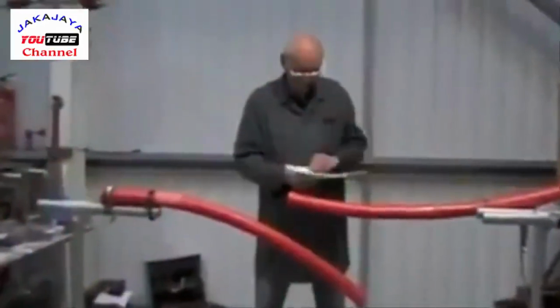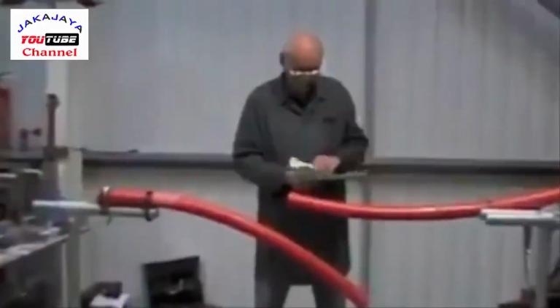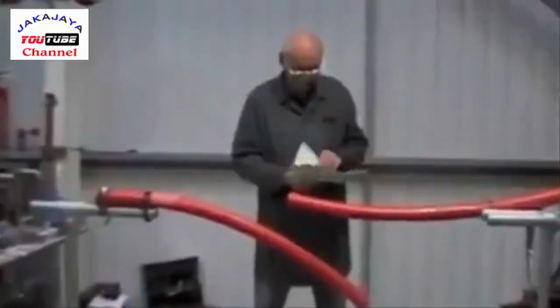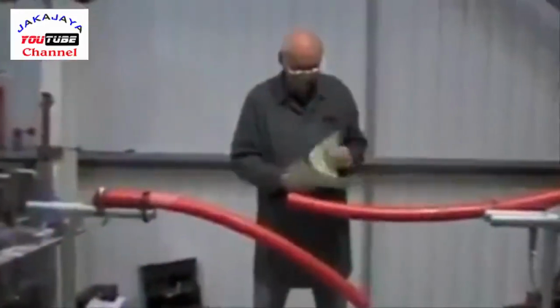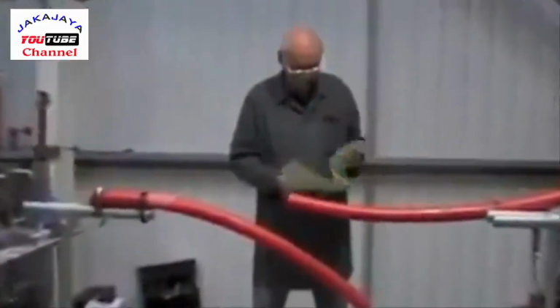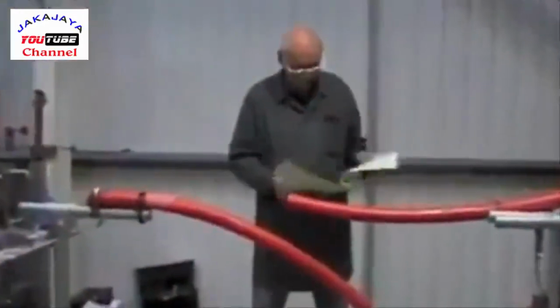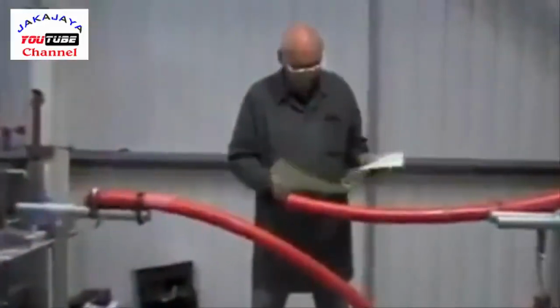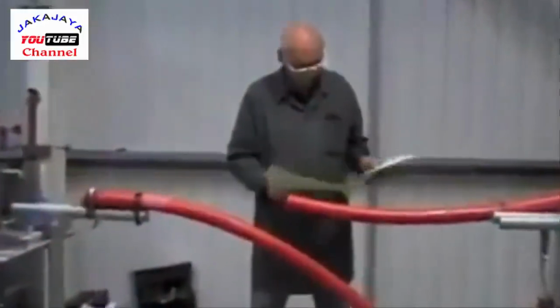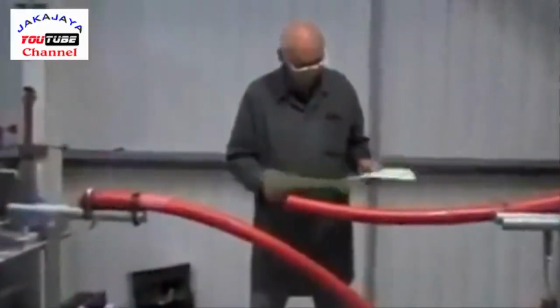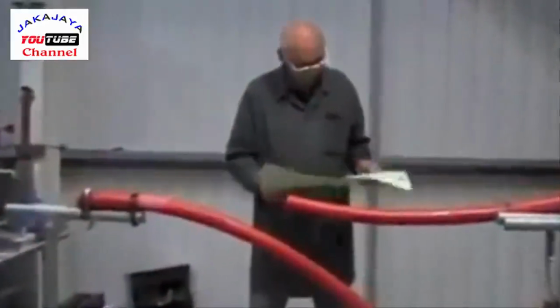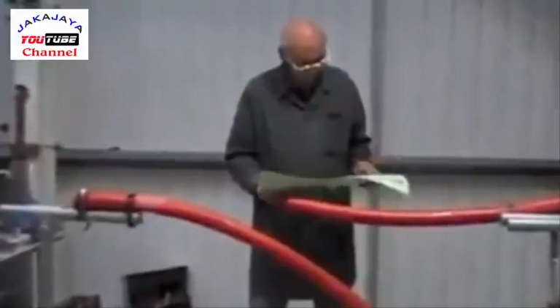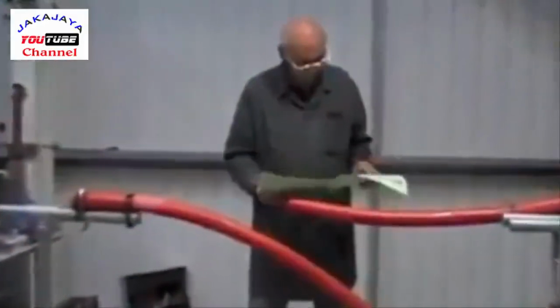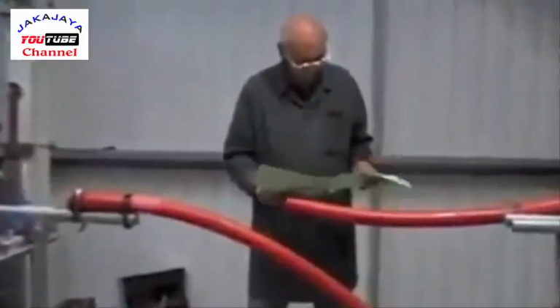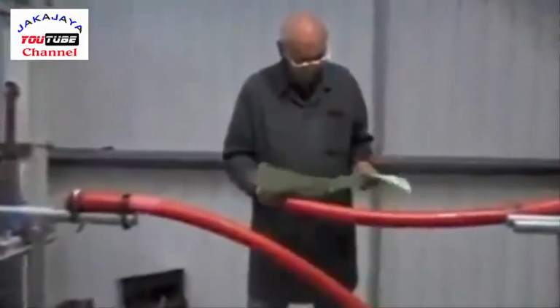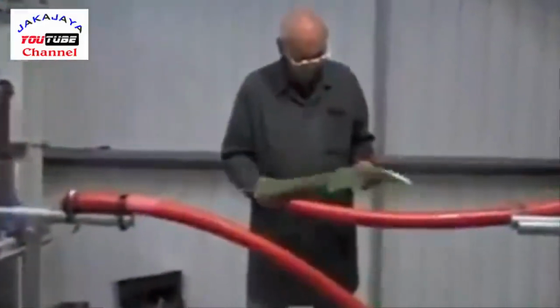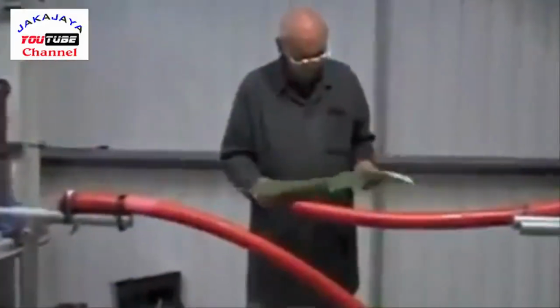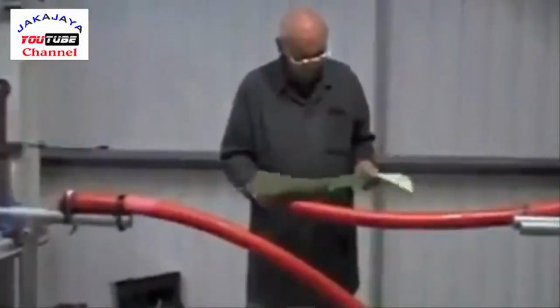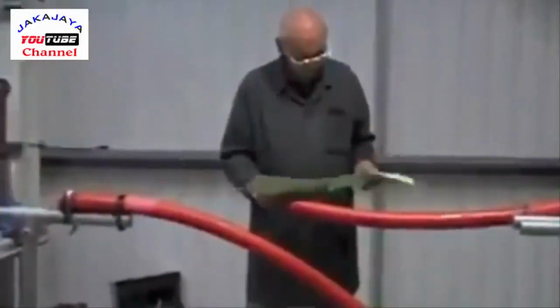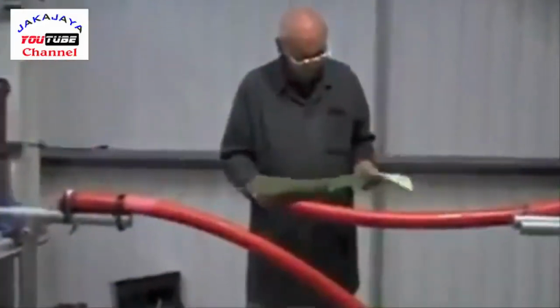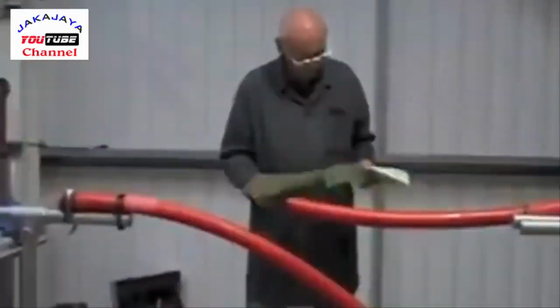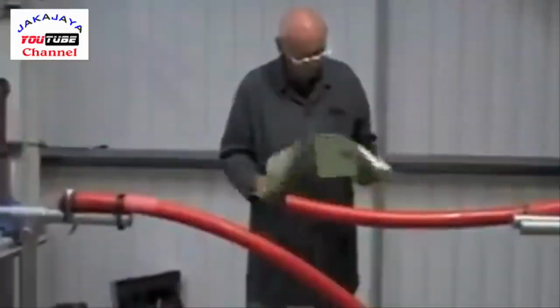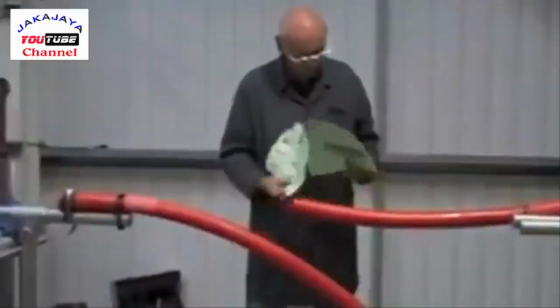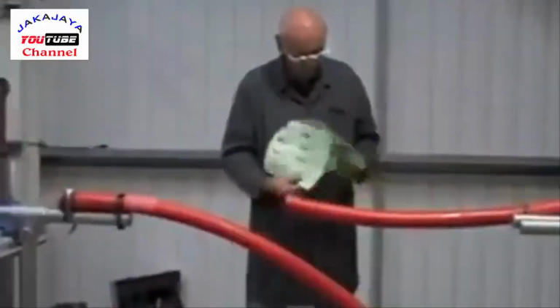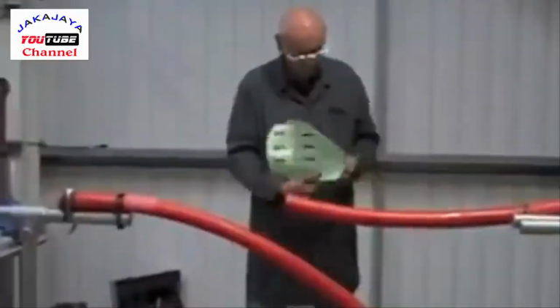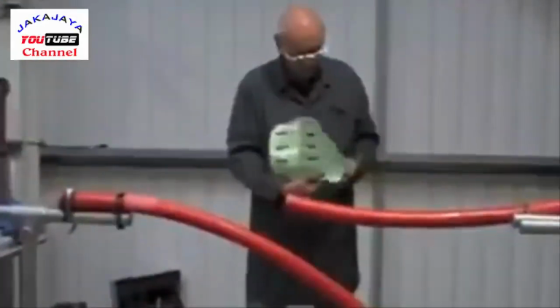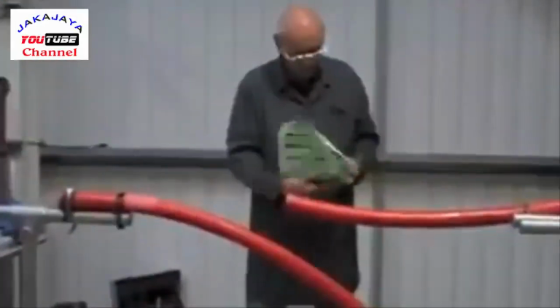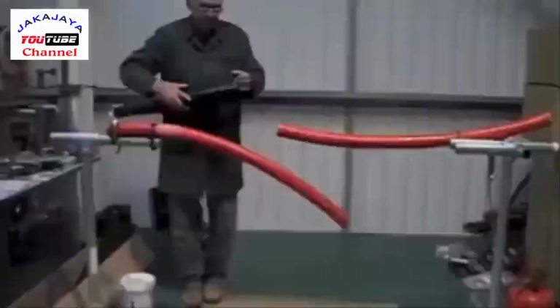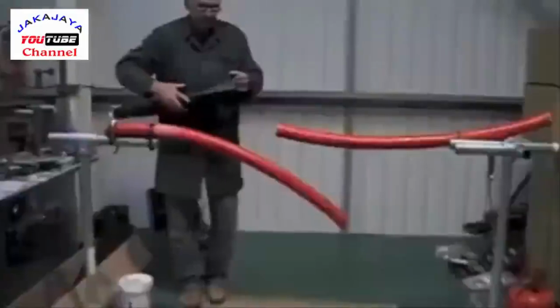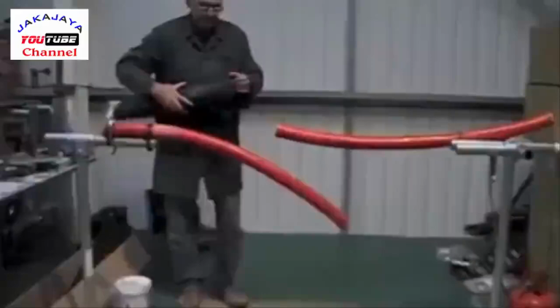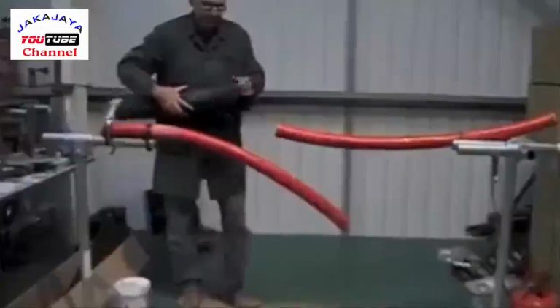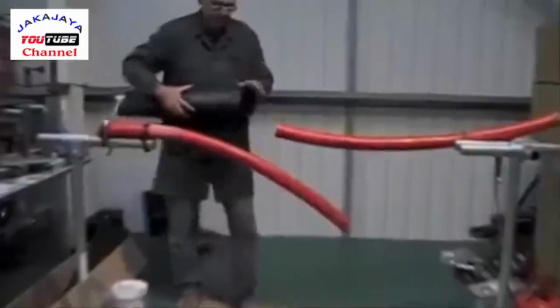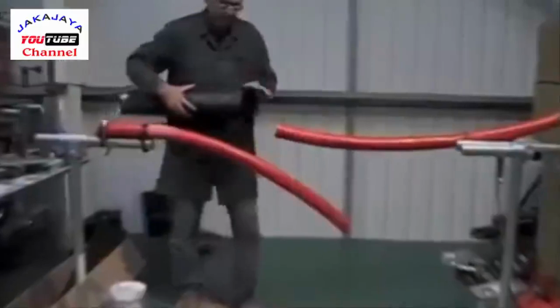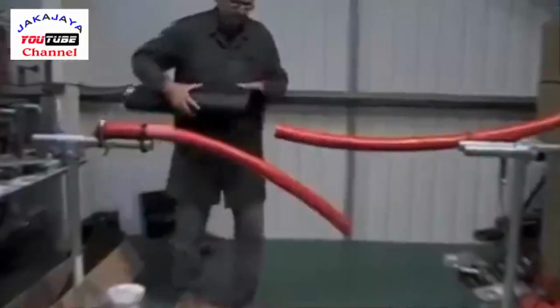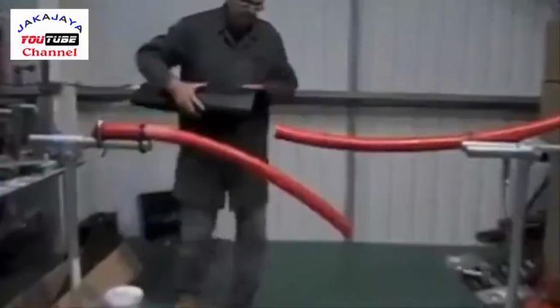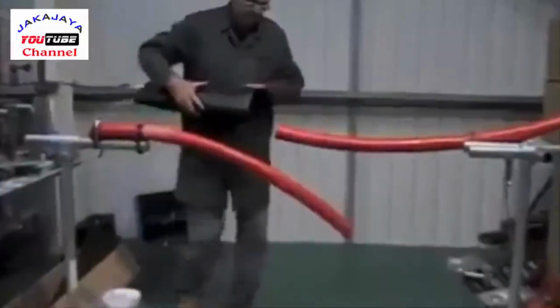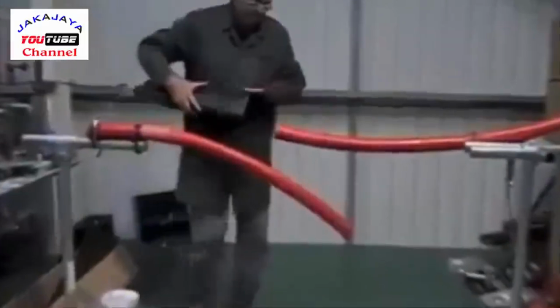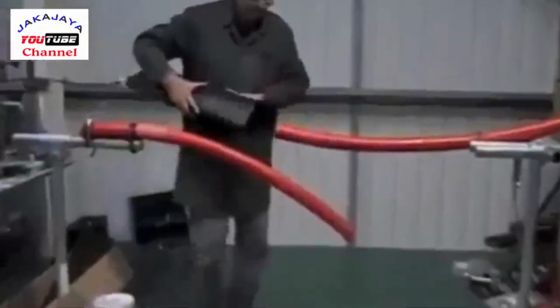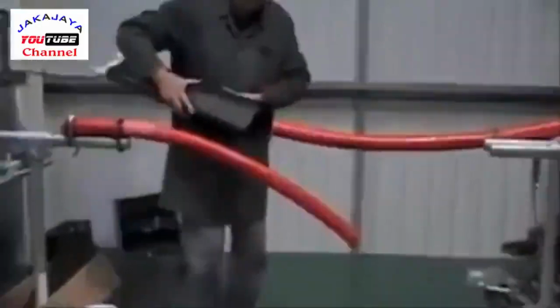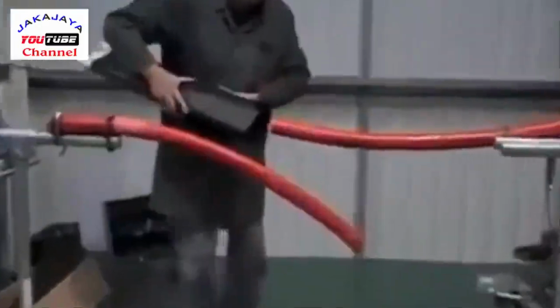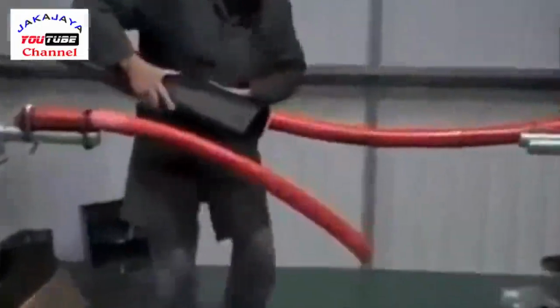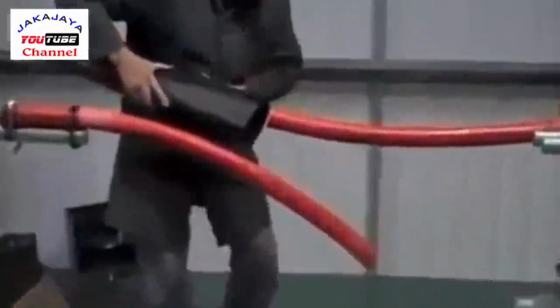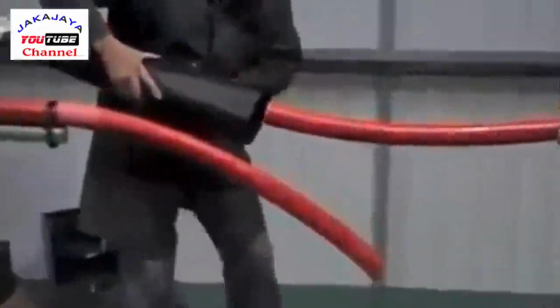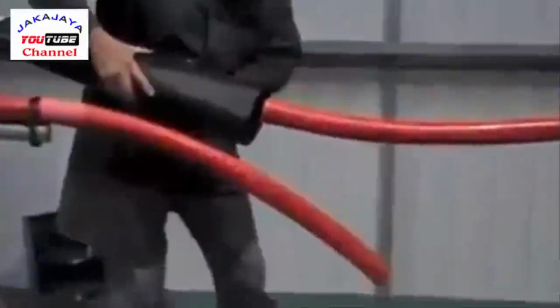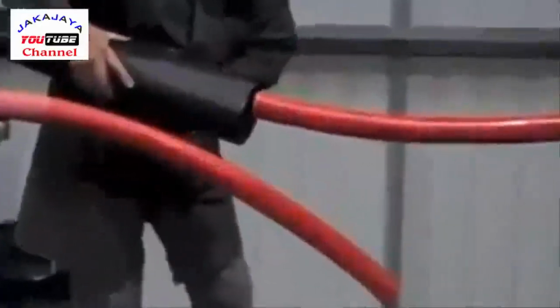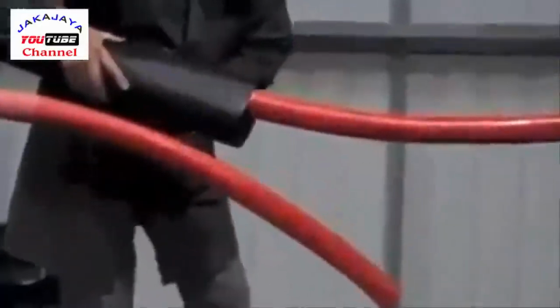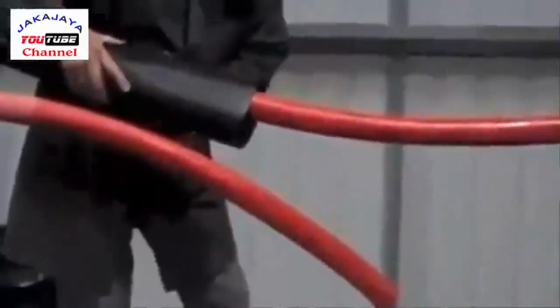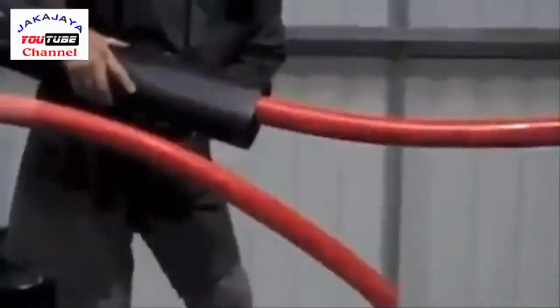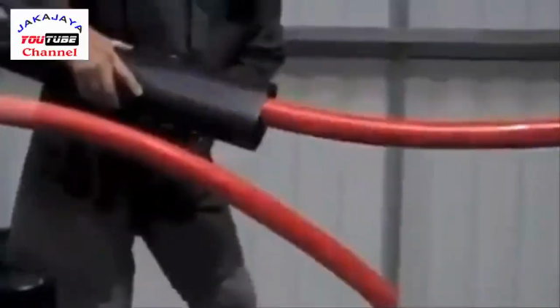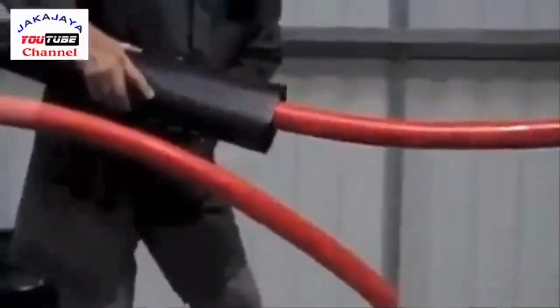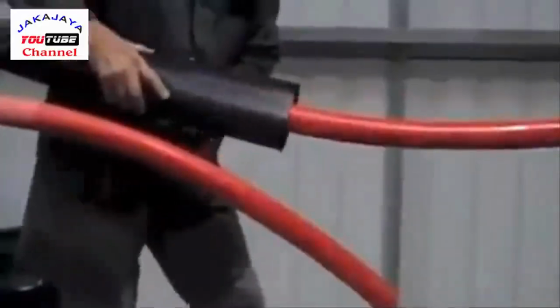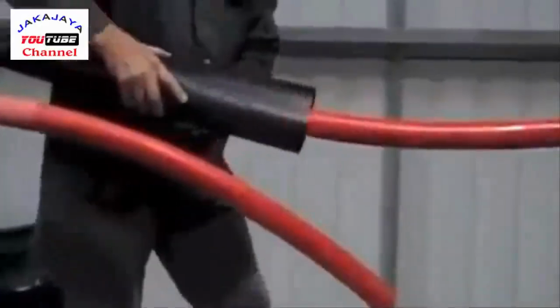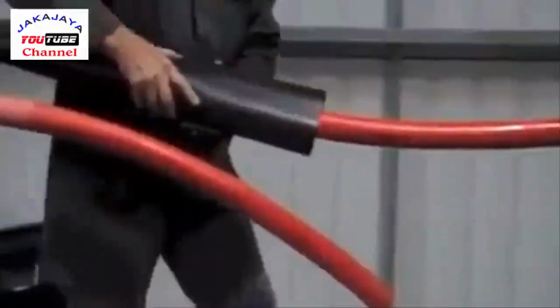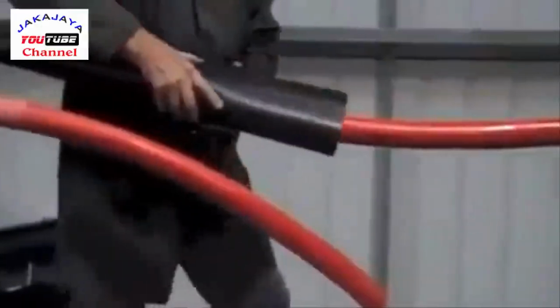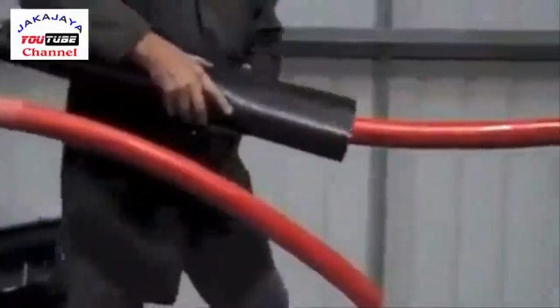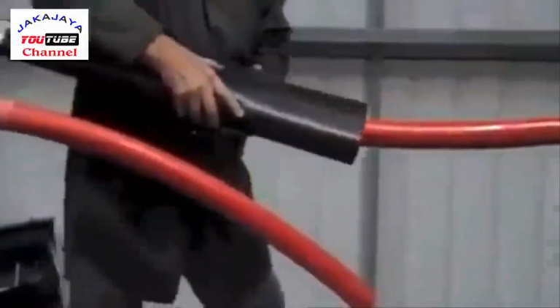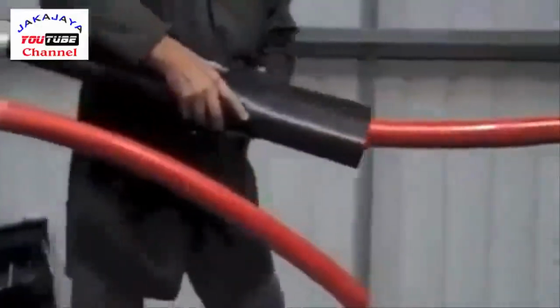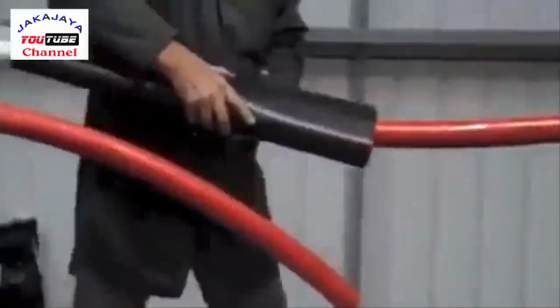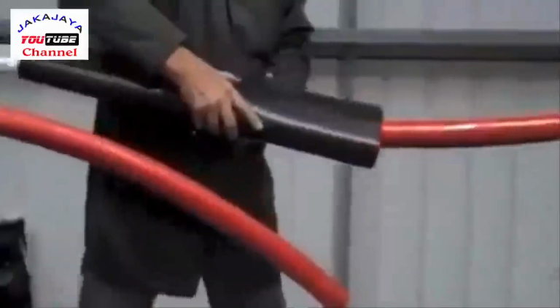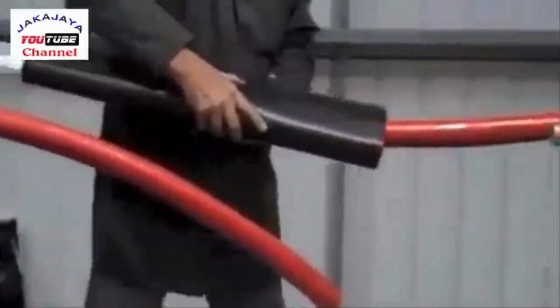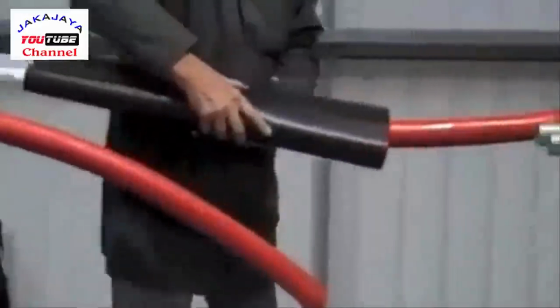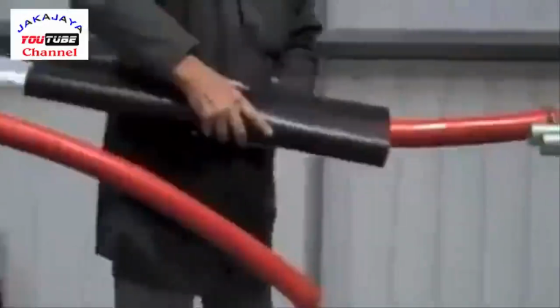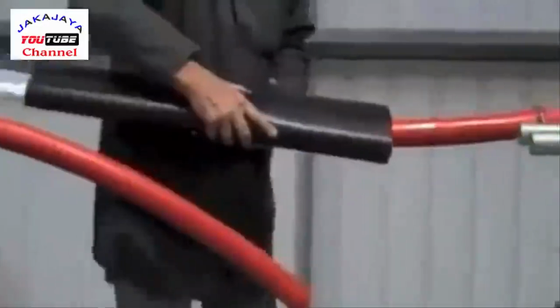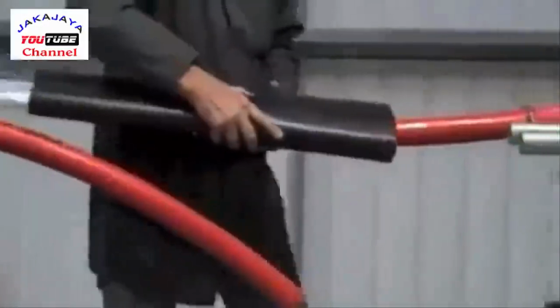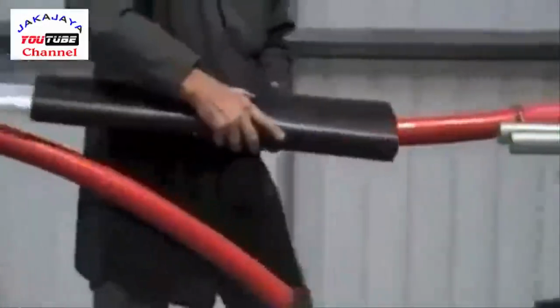We're going to show you the installation of a heat-shrinkable 3-core 11kV XLPE joint.